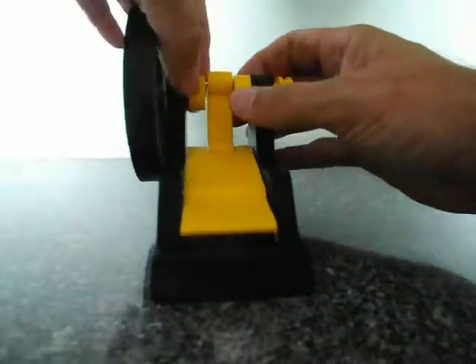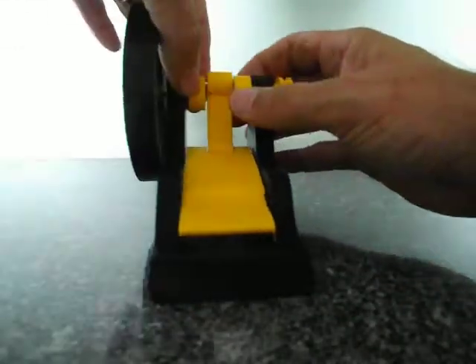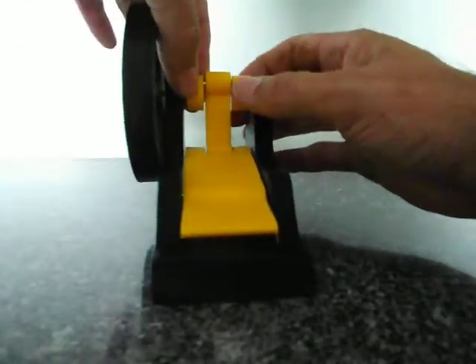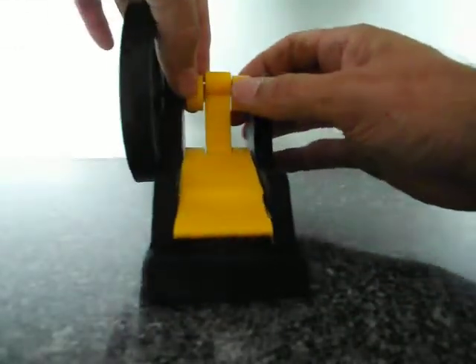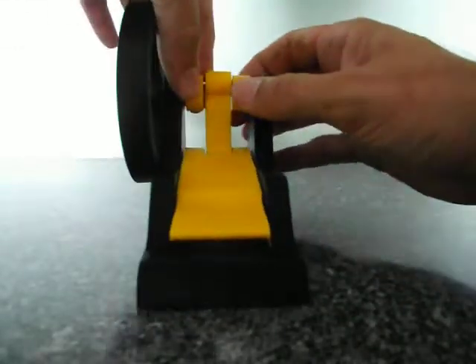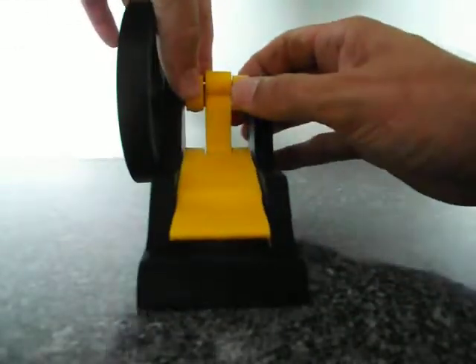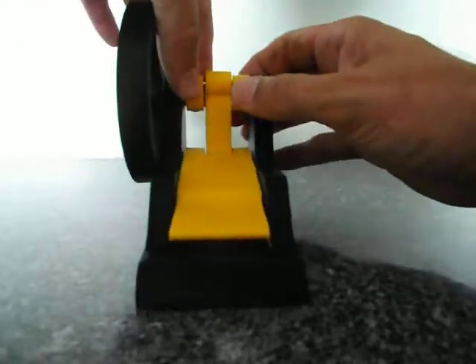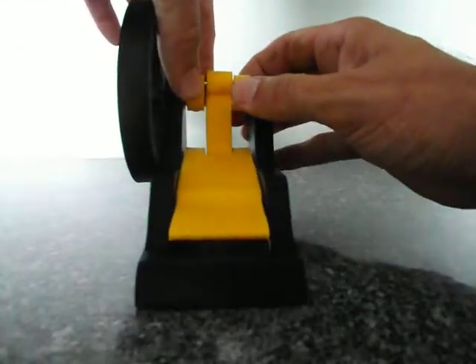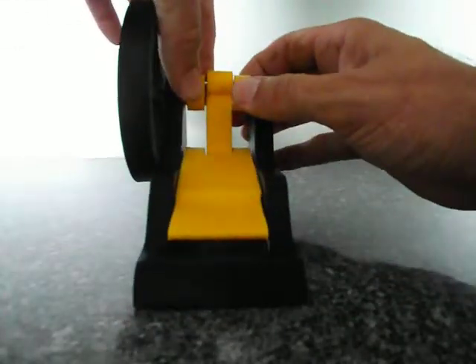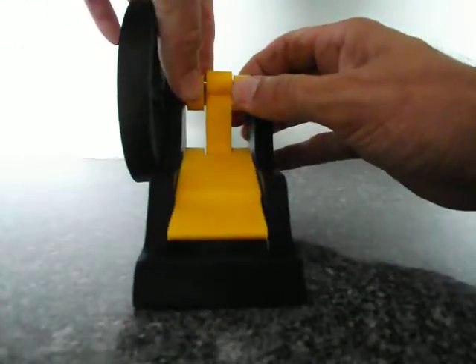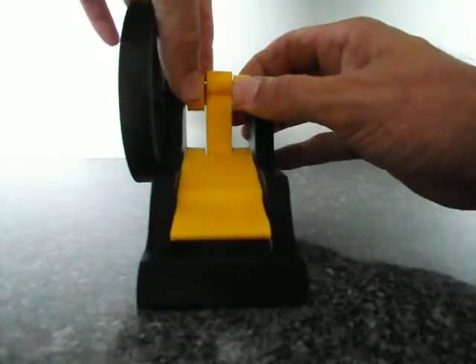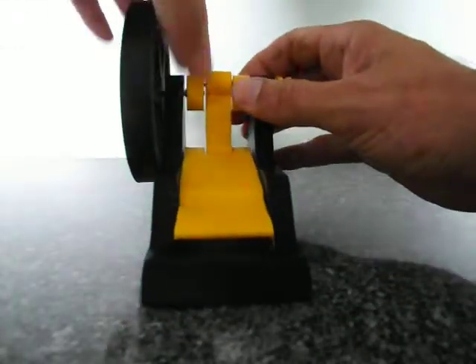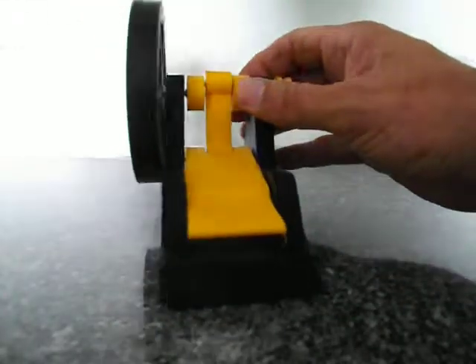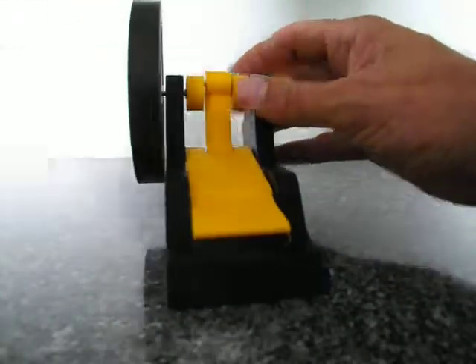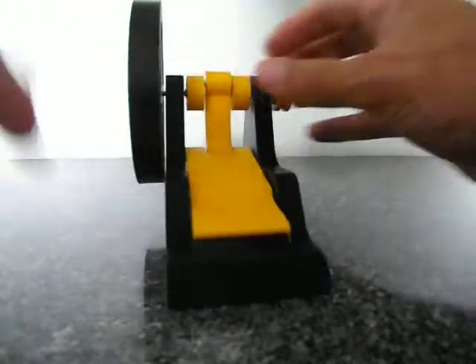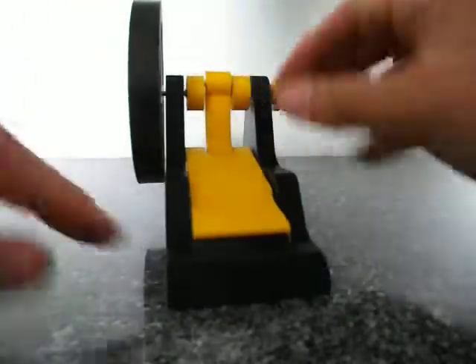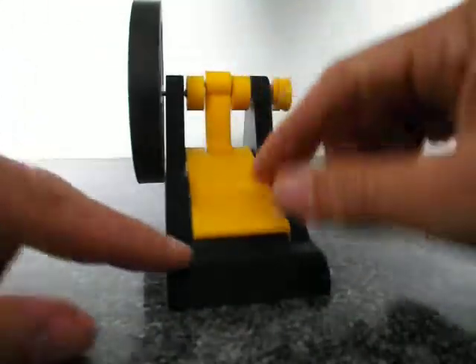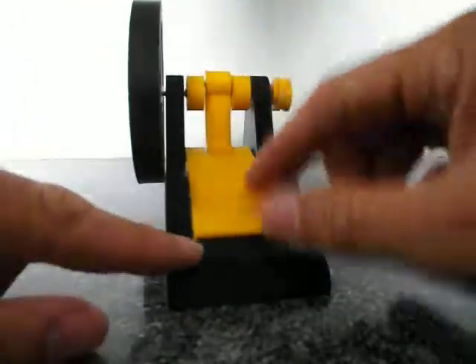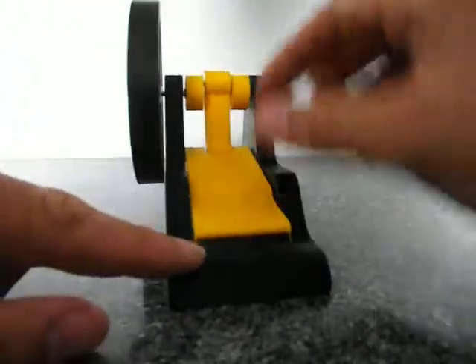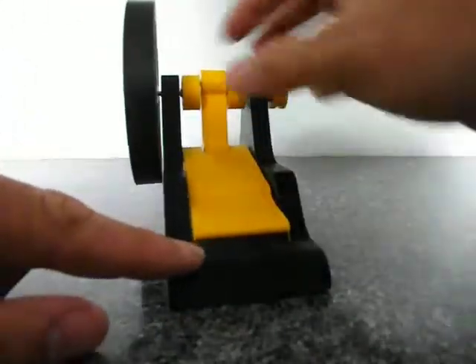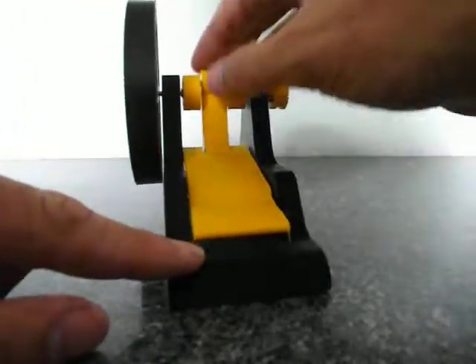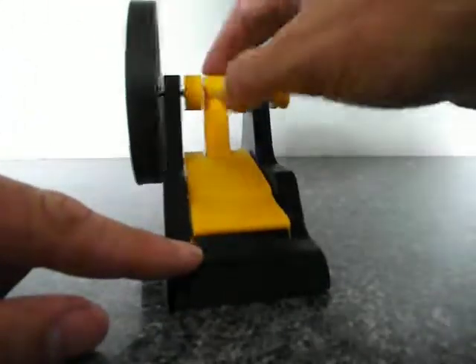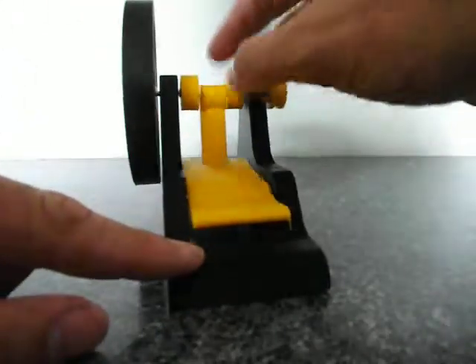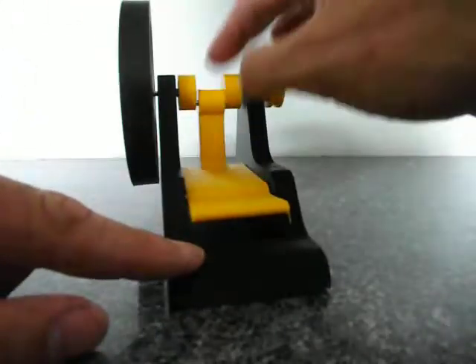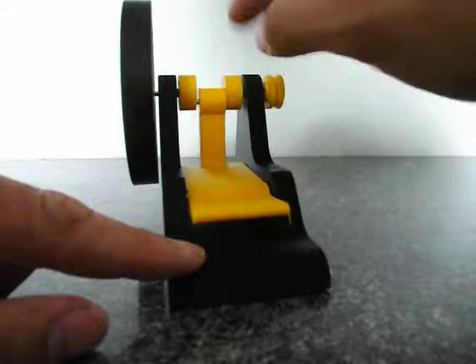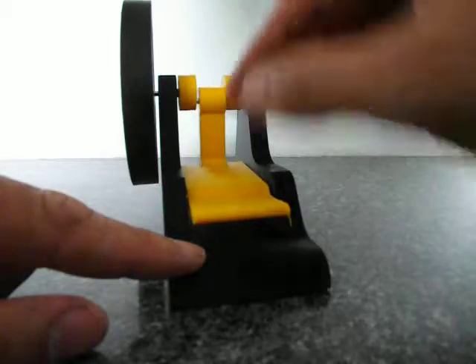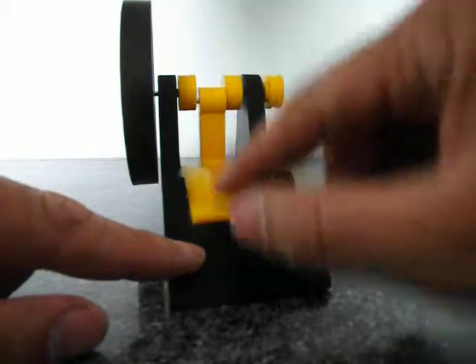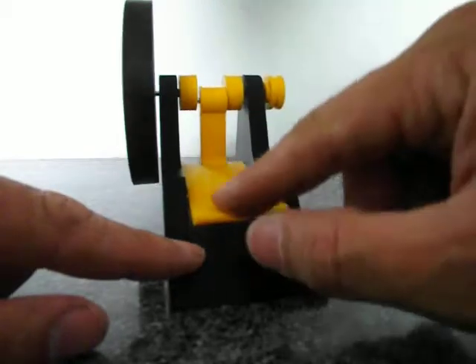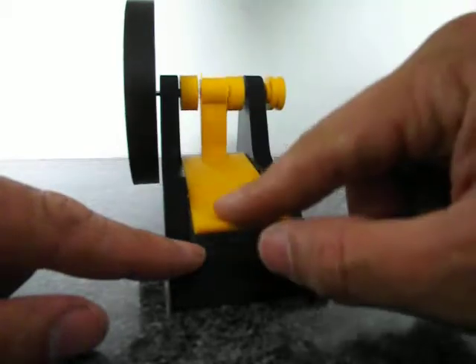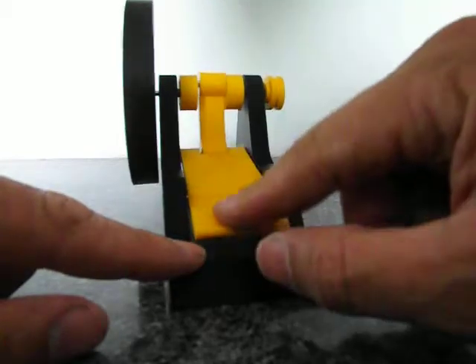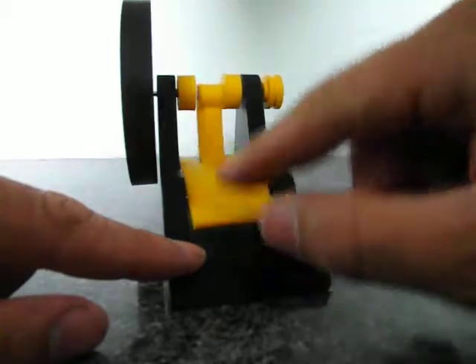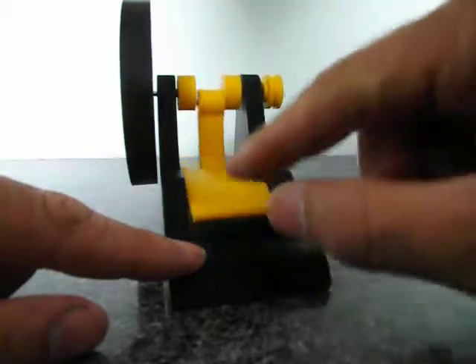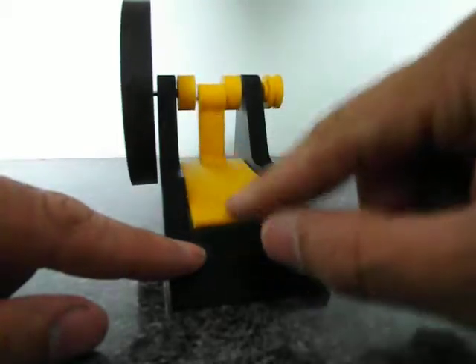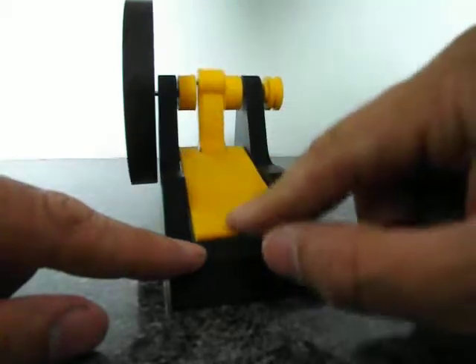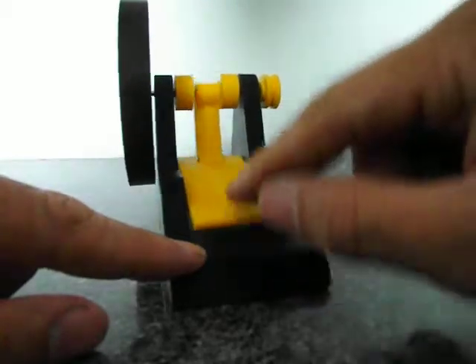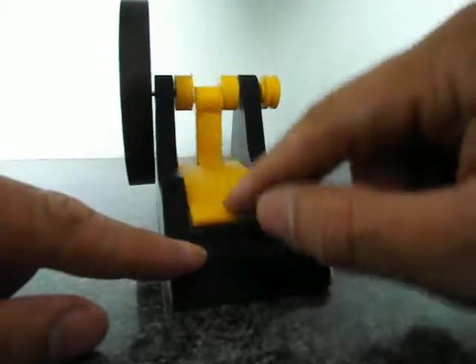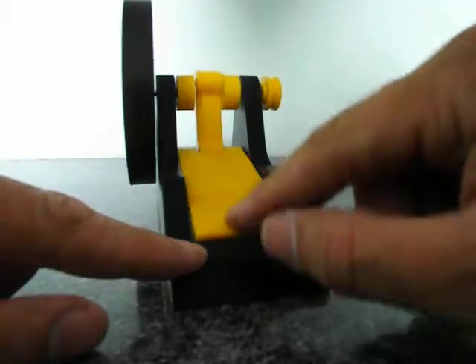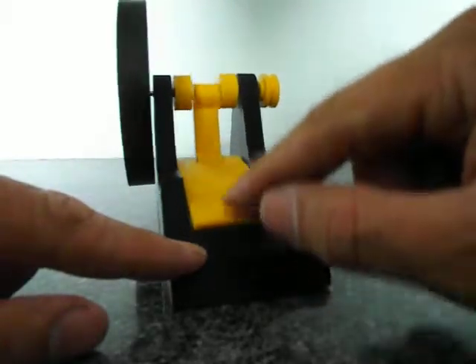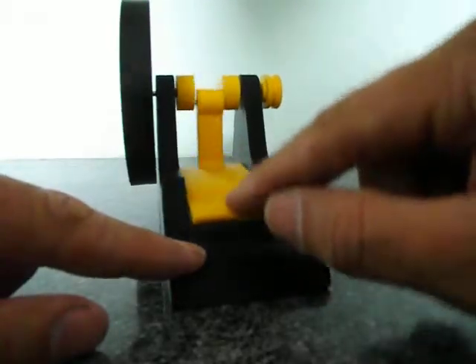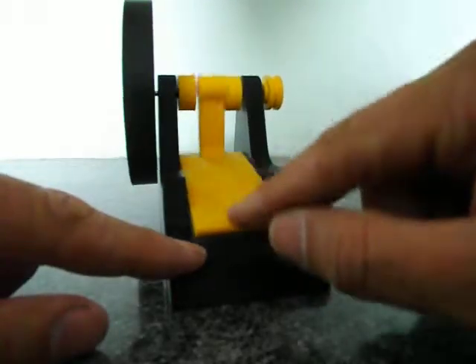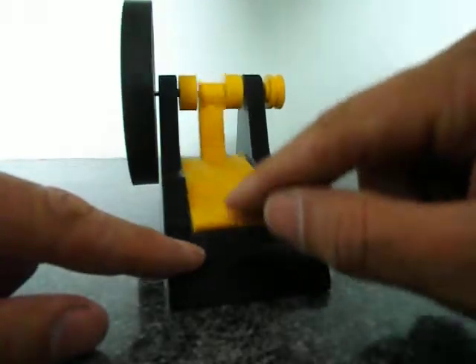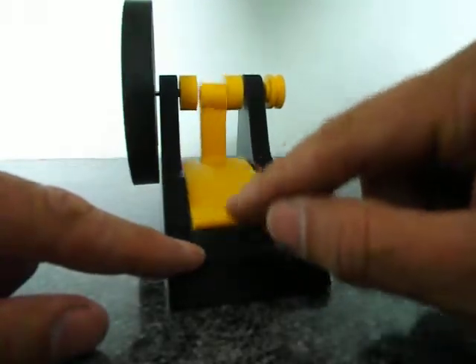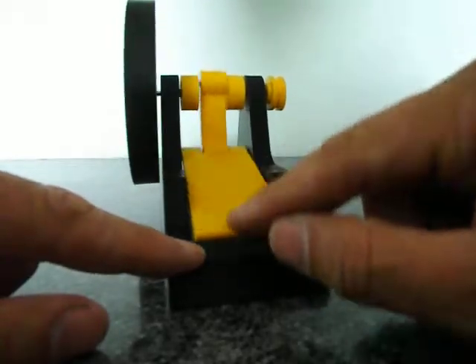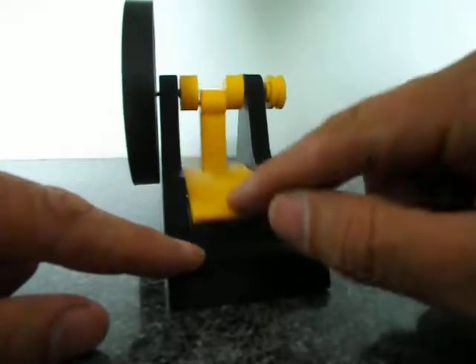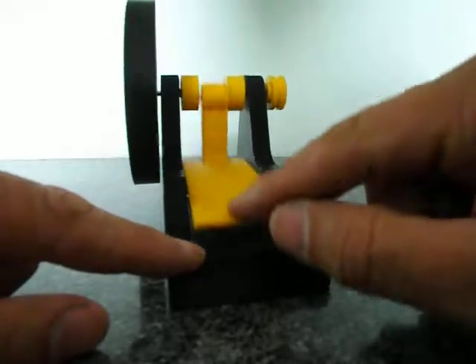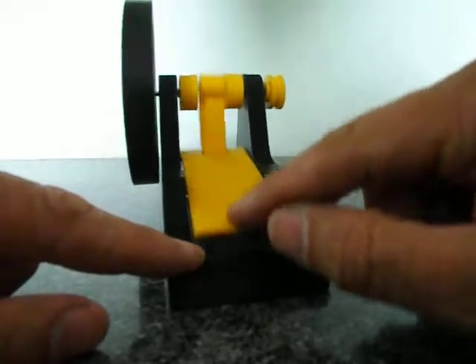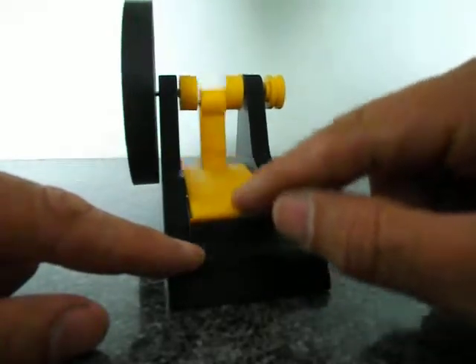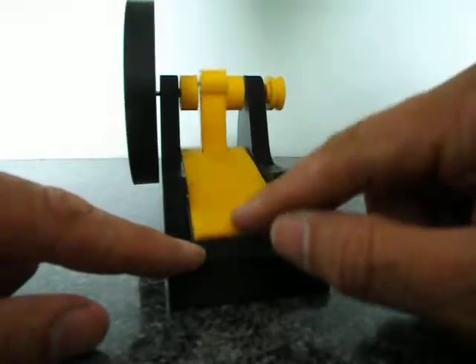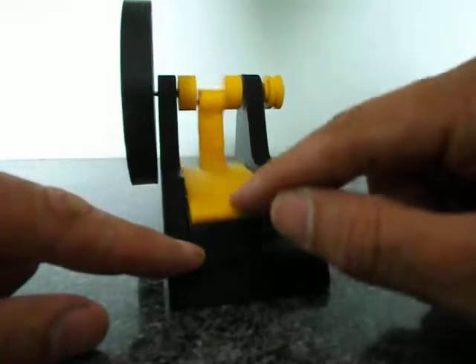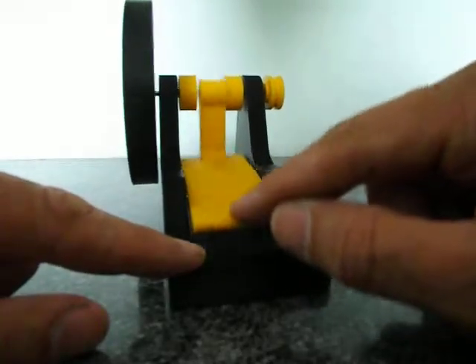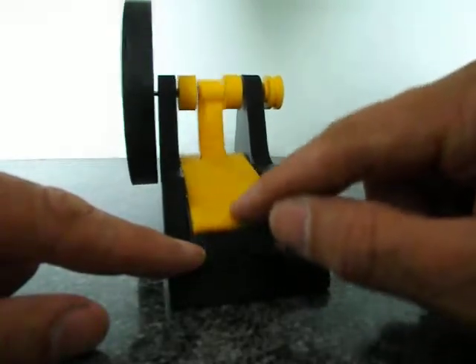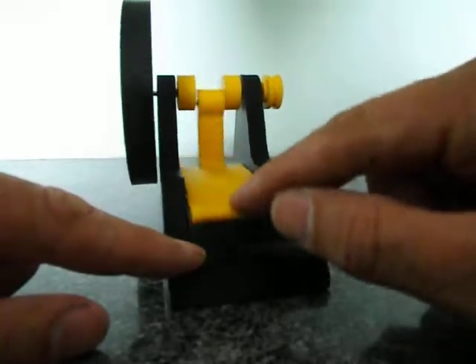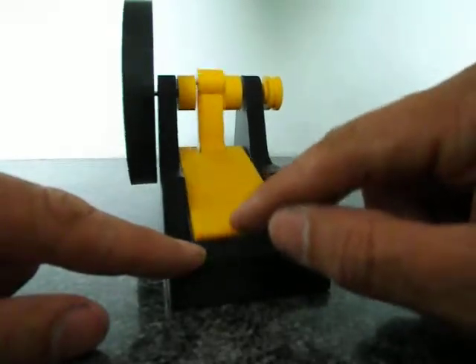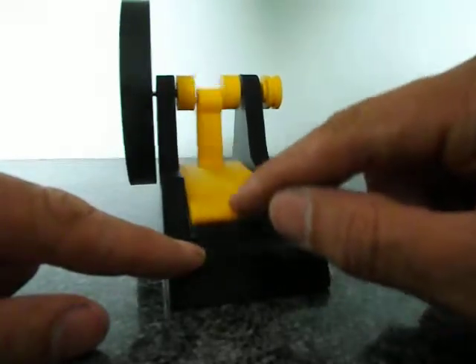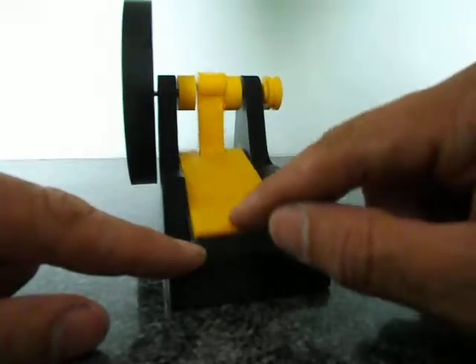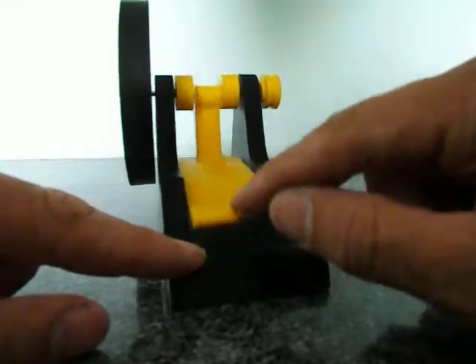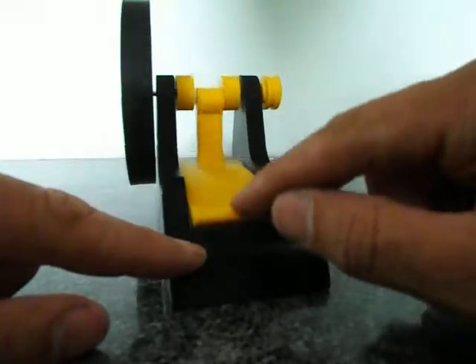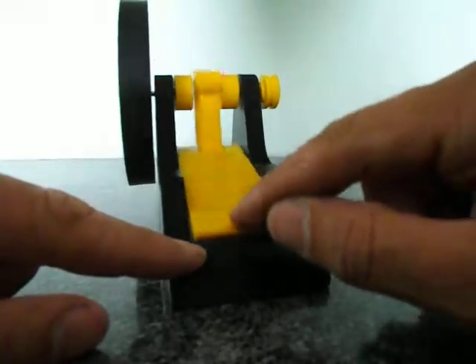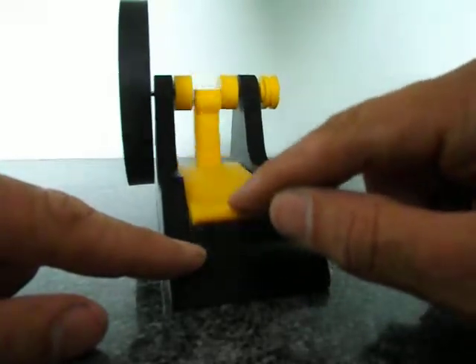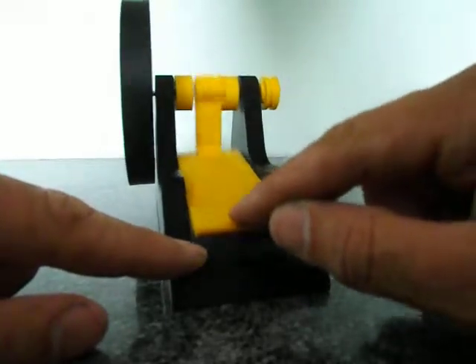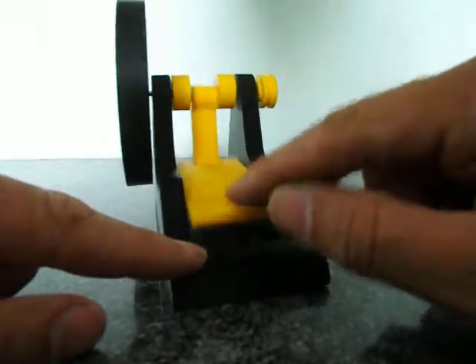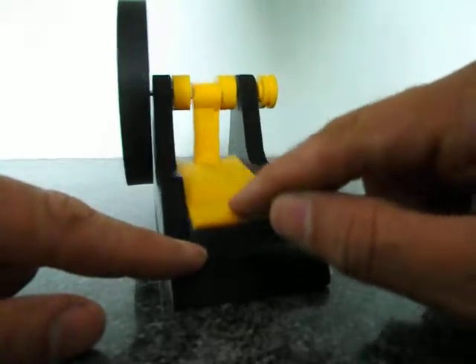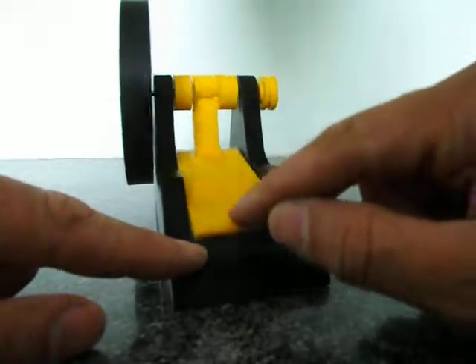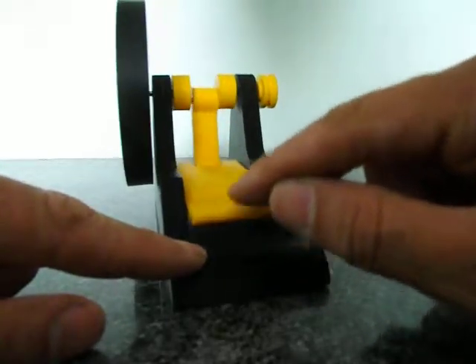Twist this to get it running through. There we go.